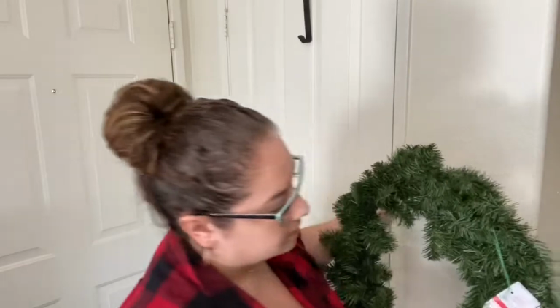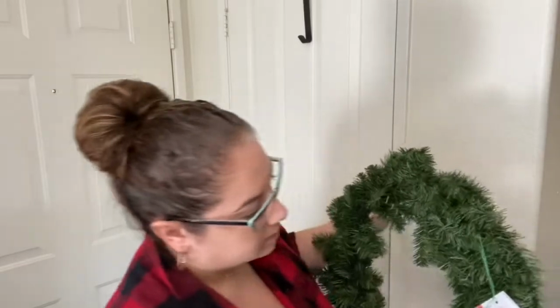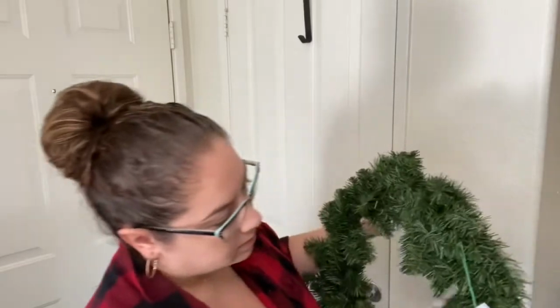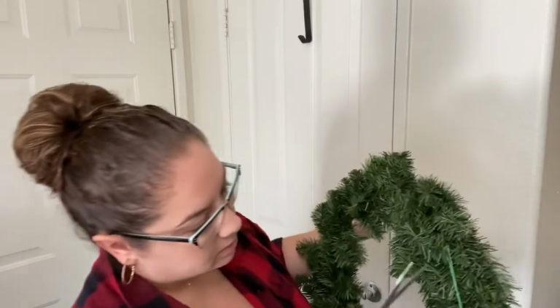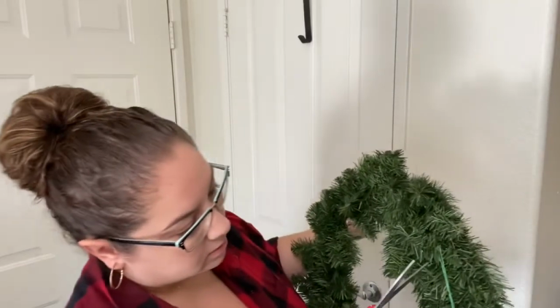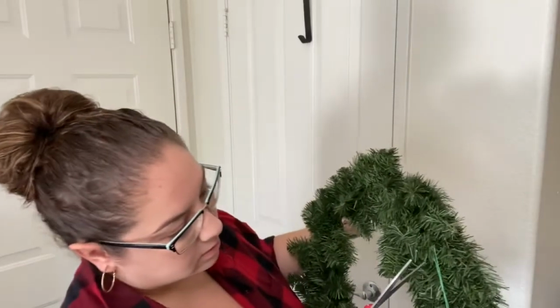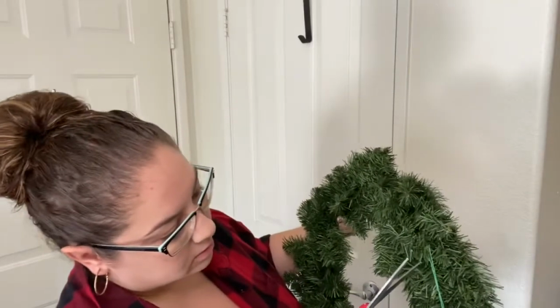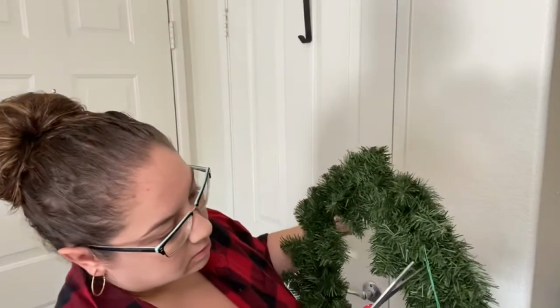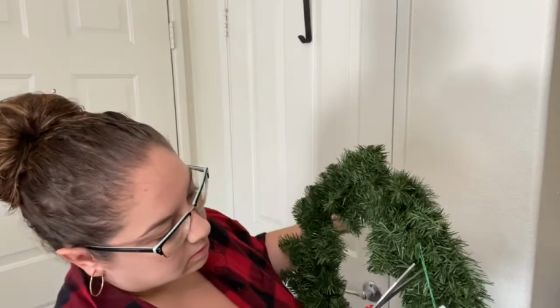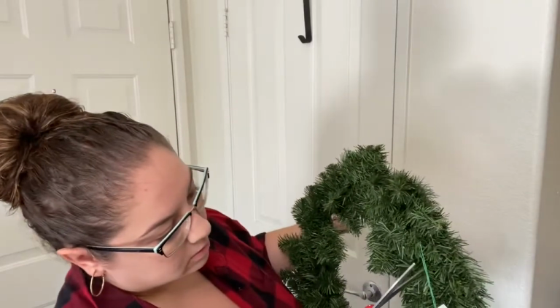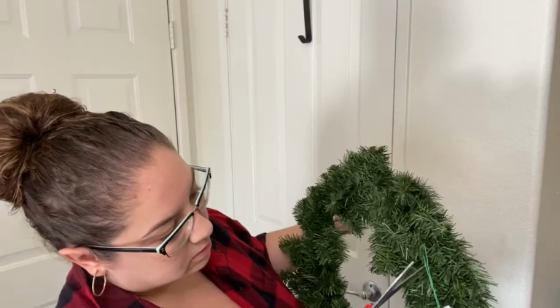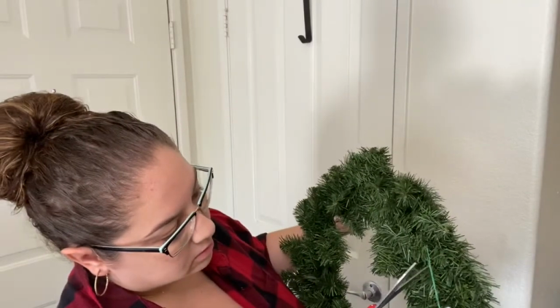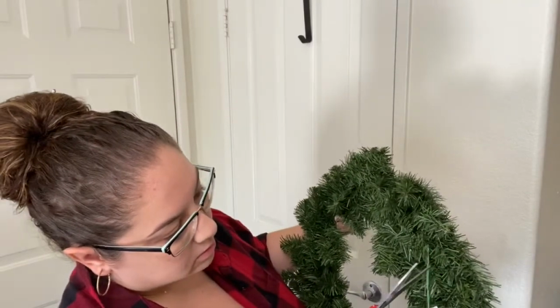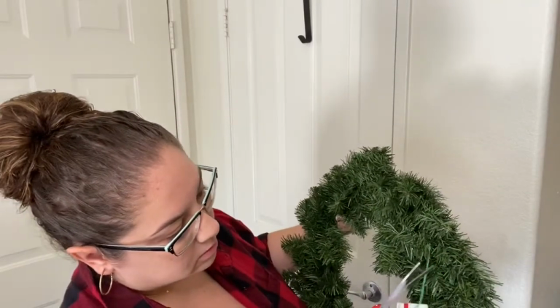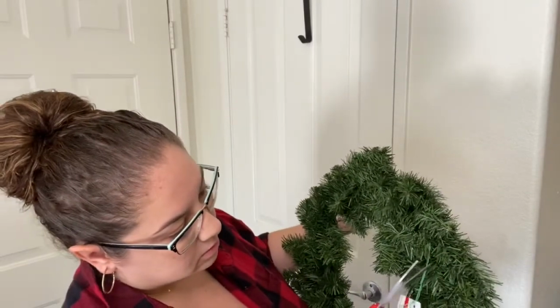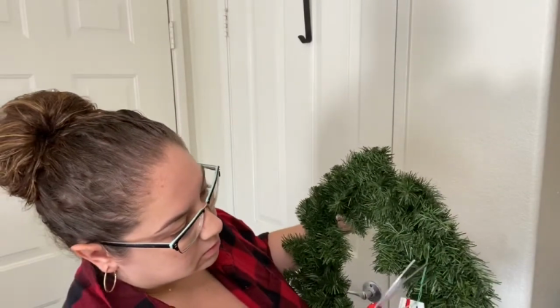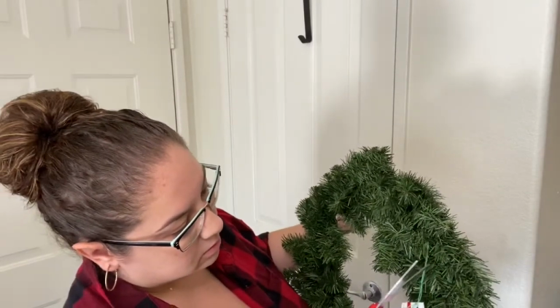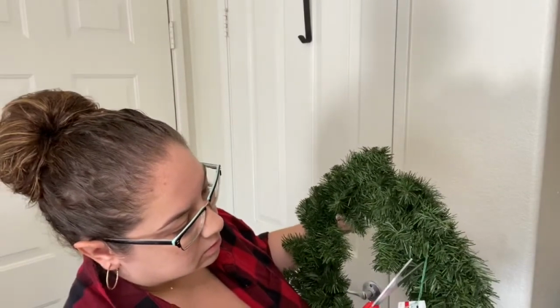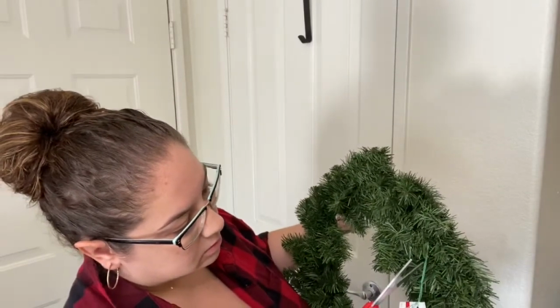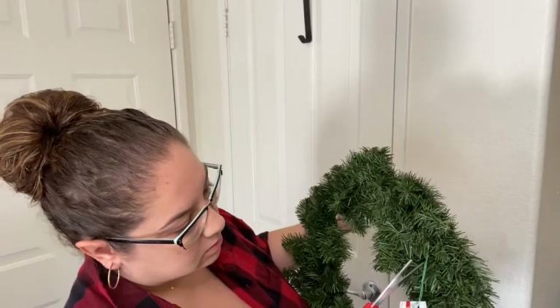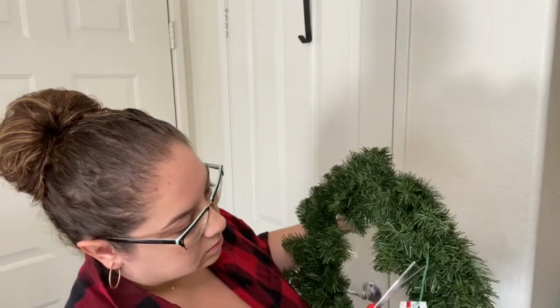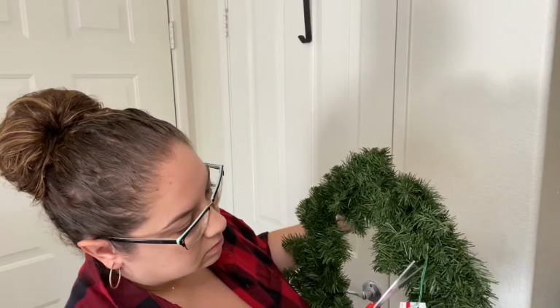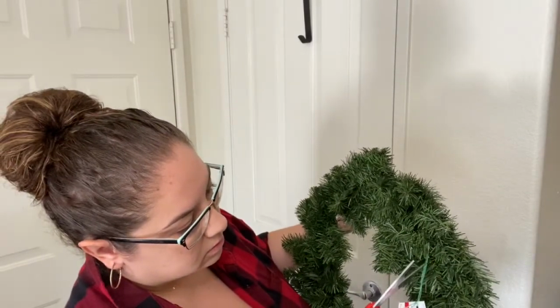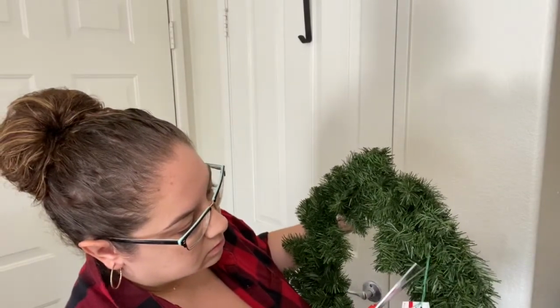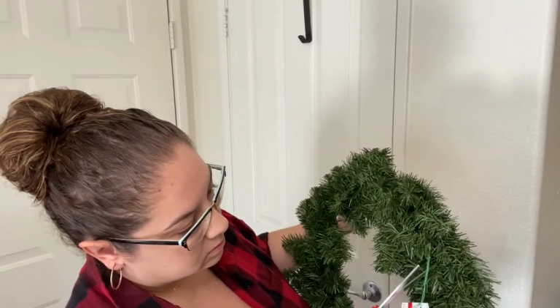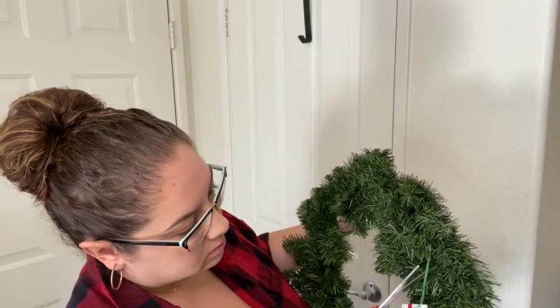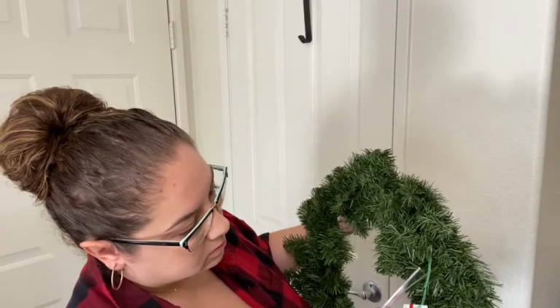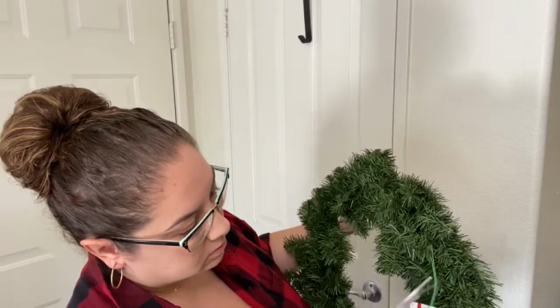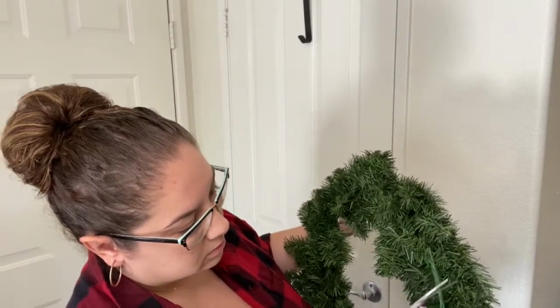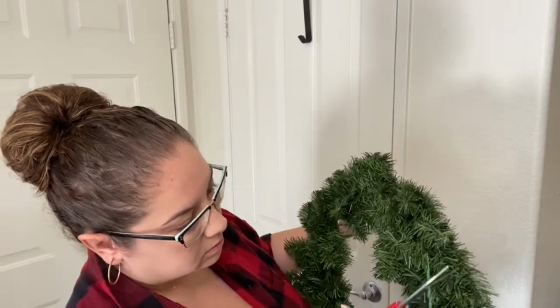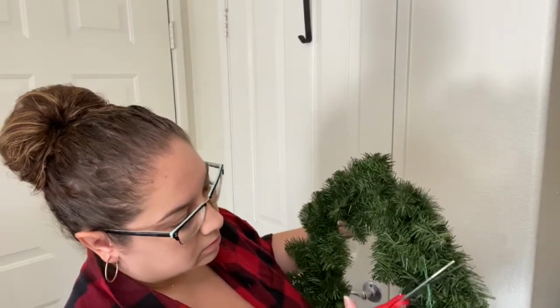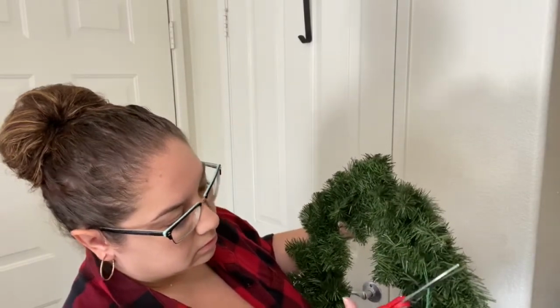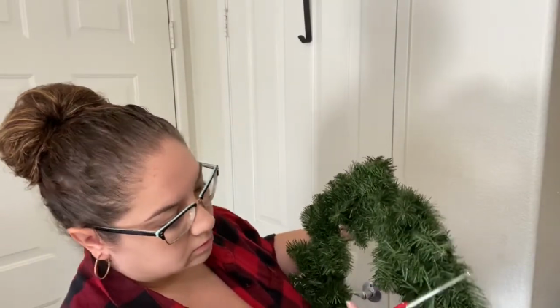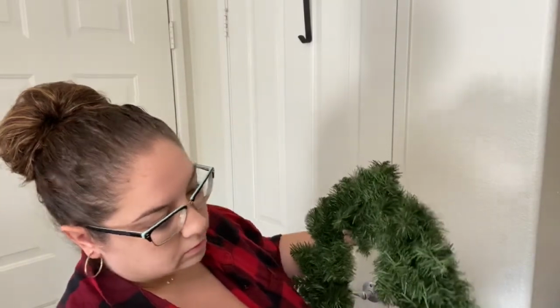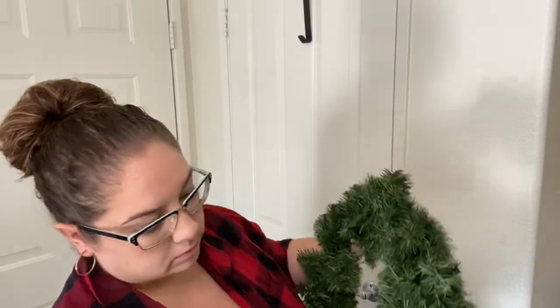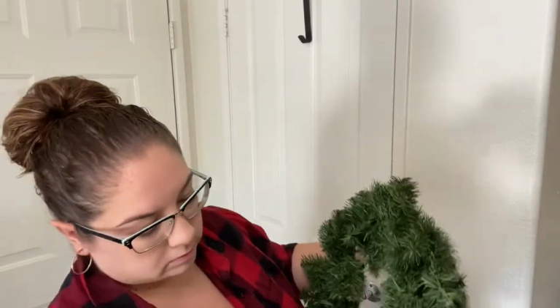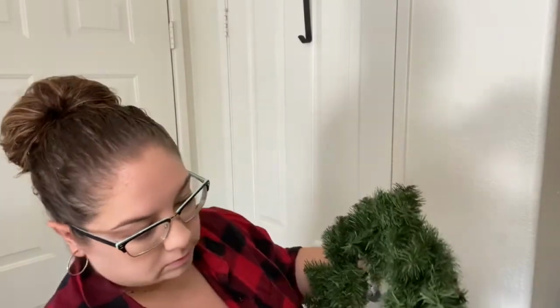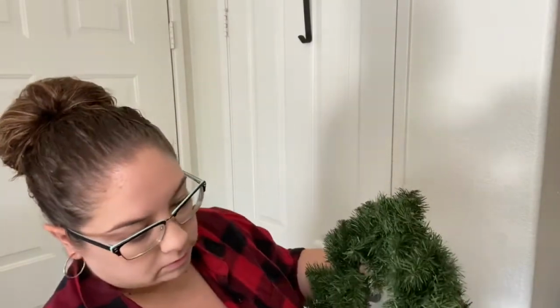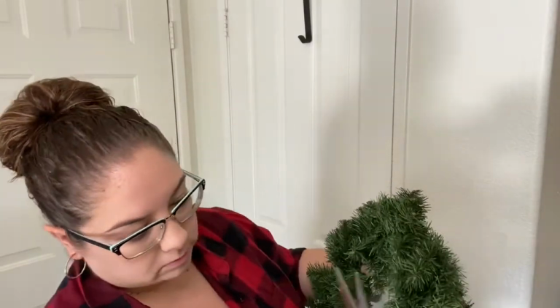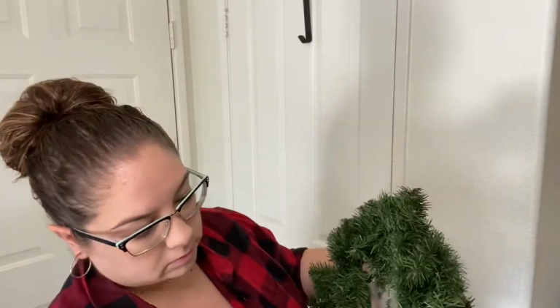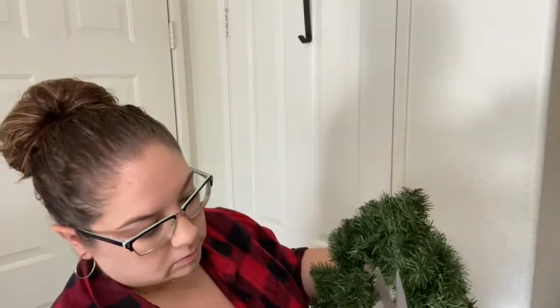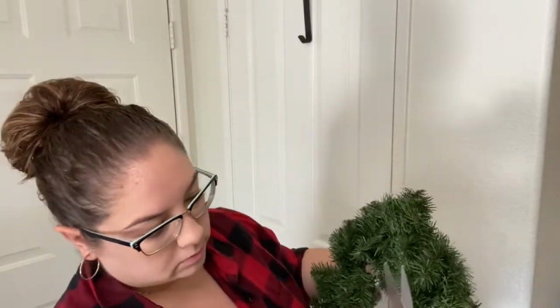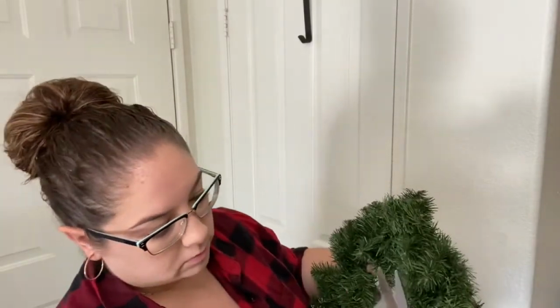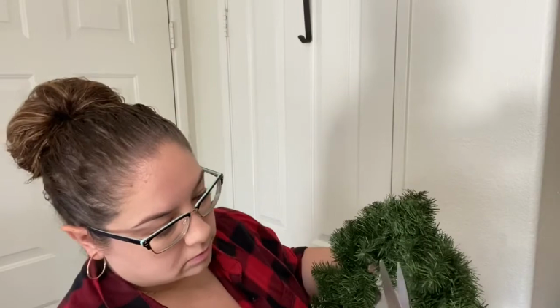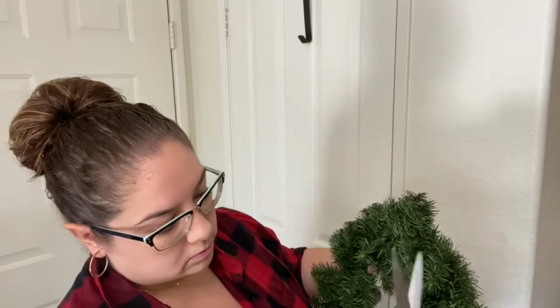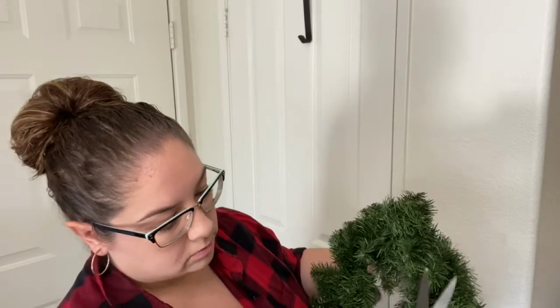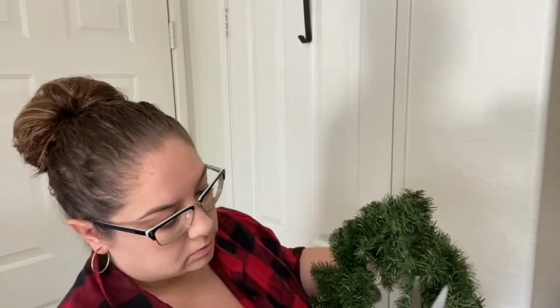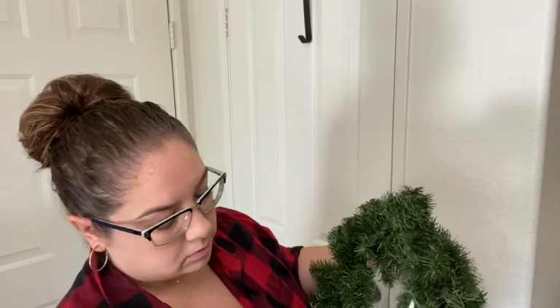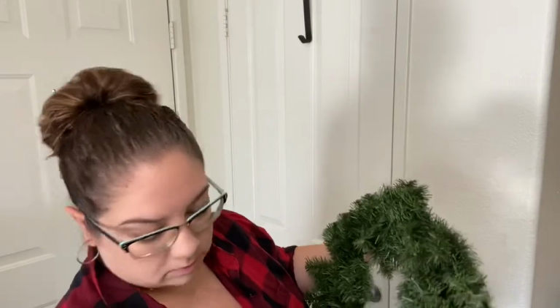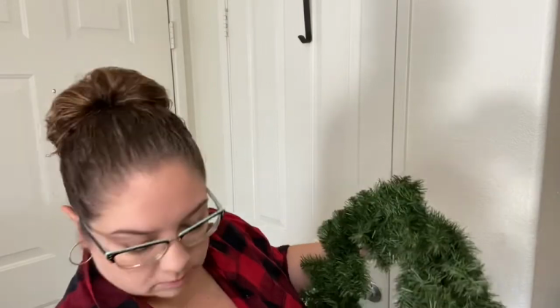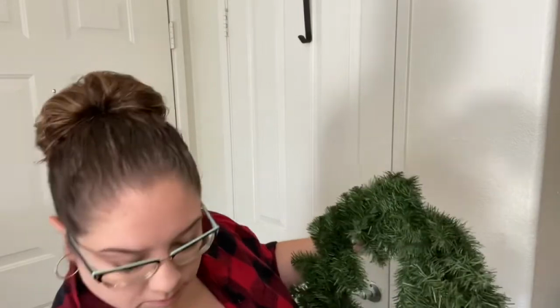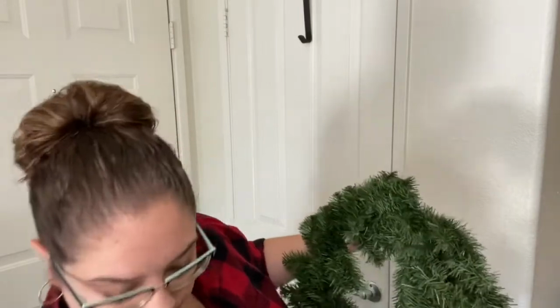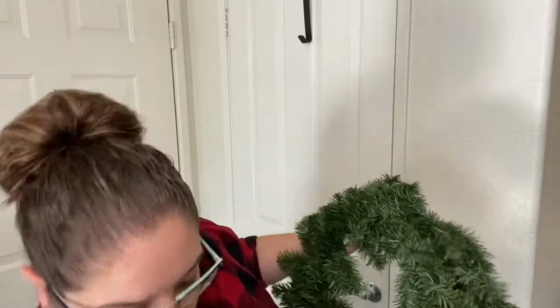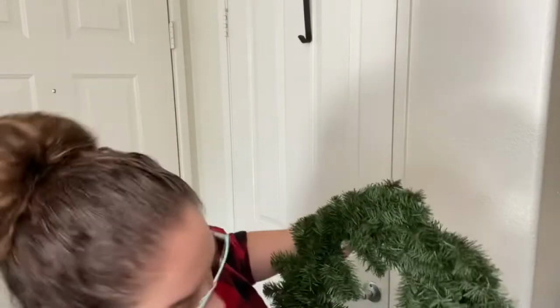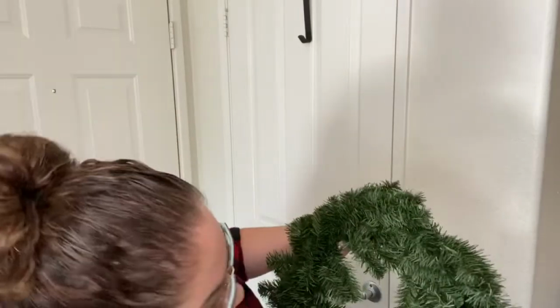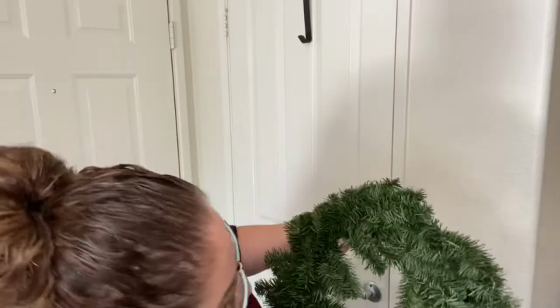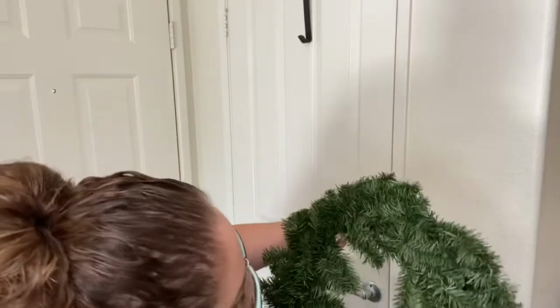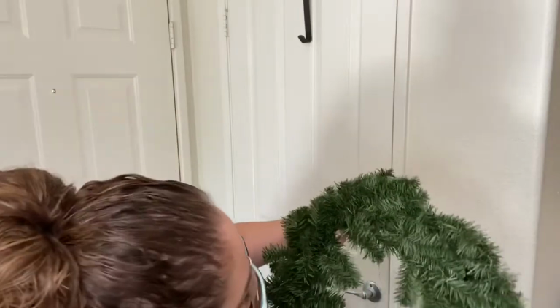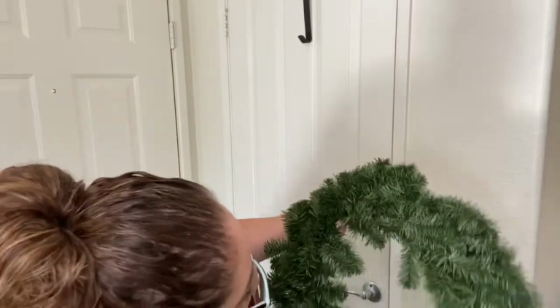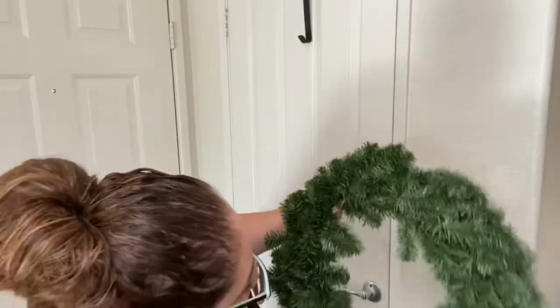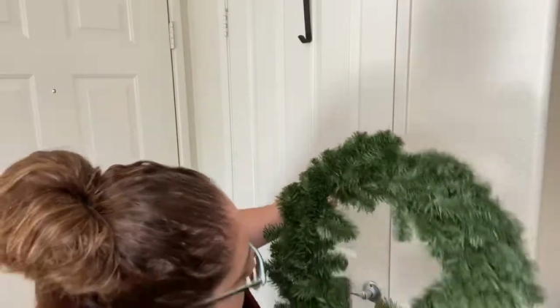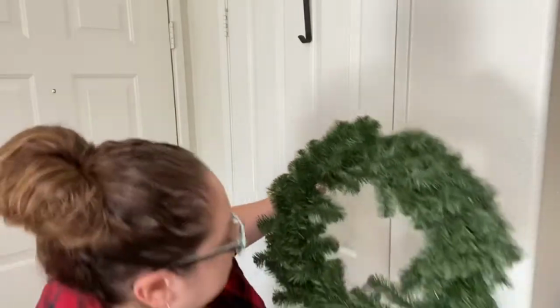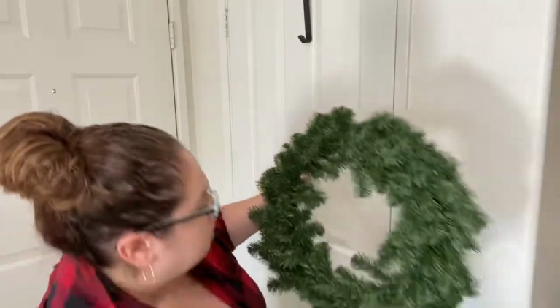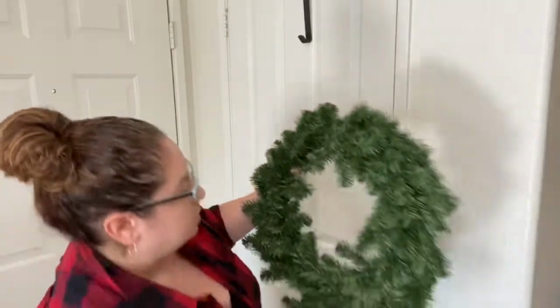What I loved the most about this wreath was how full and fluffy it was, and I knew it would be perfect for an easy DIY.